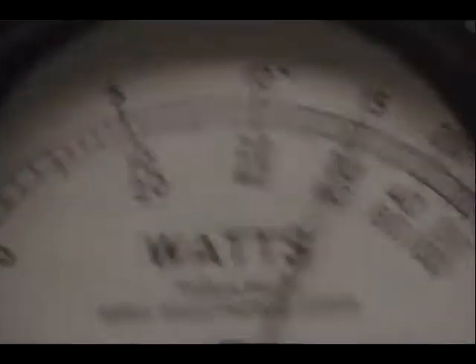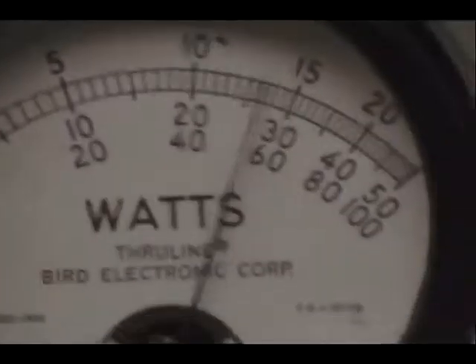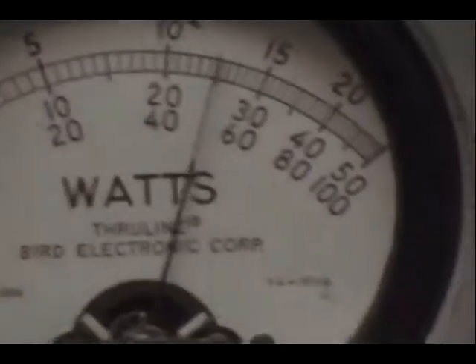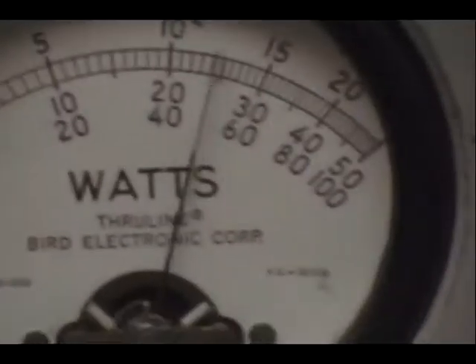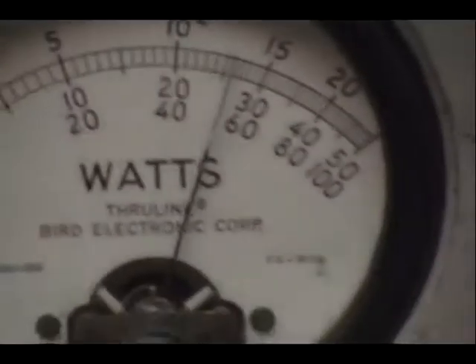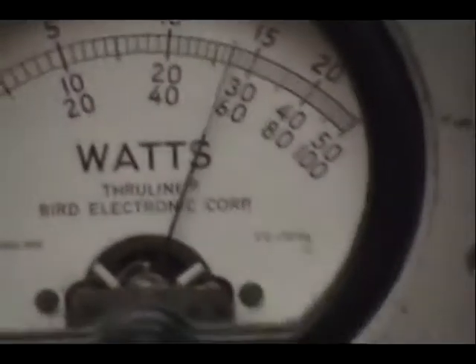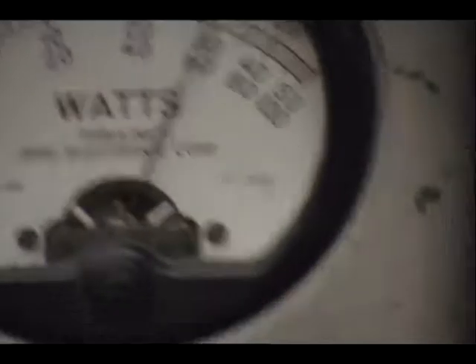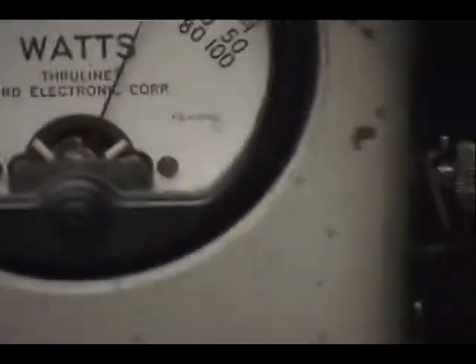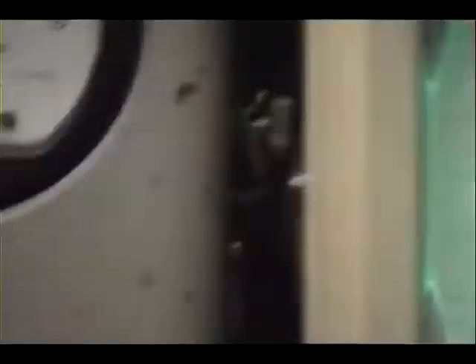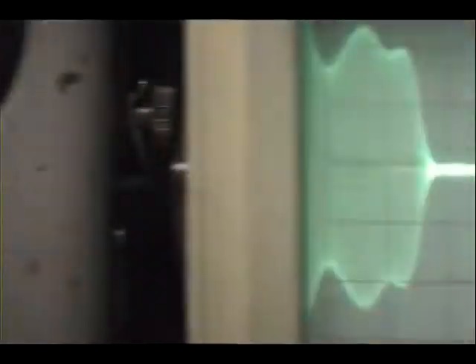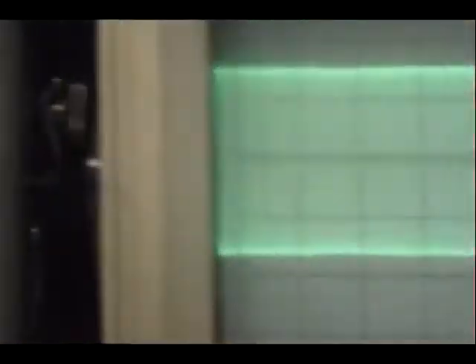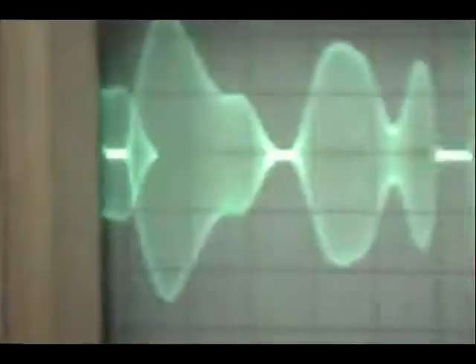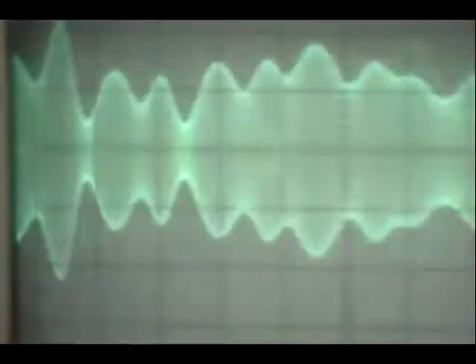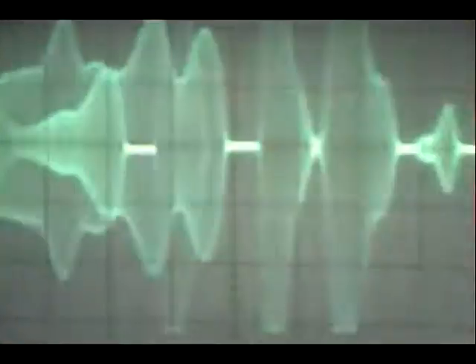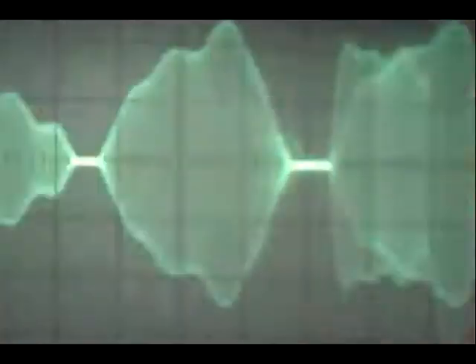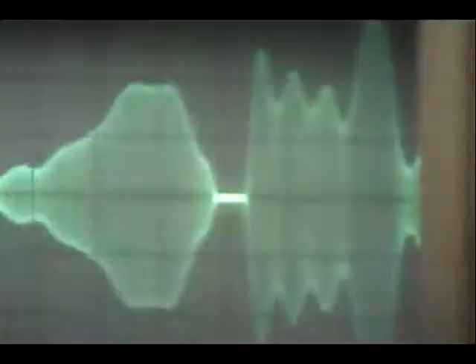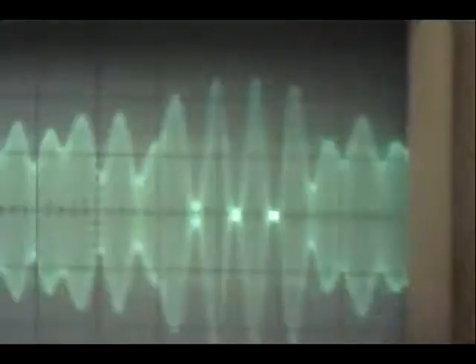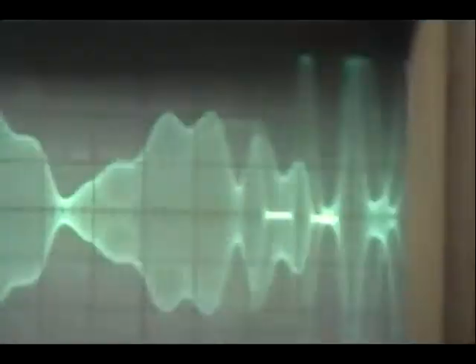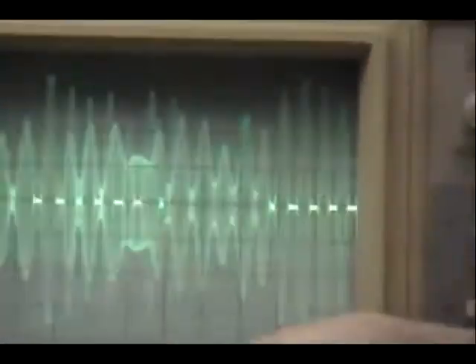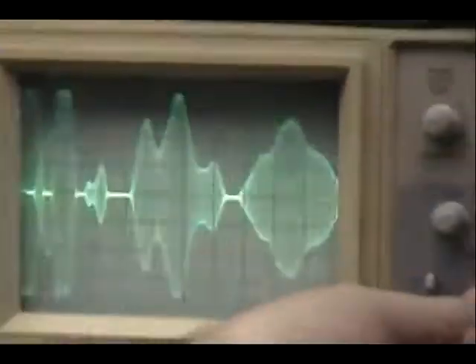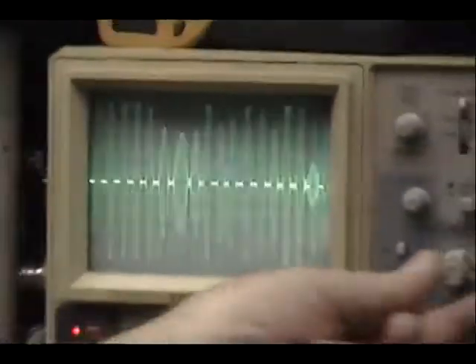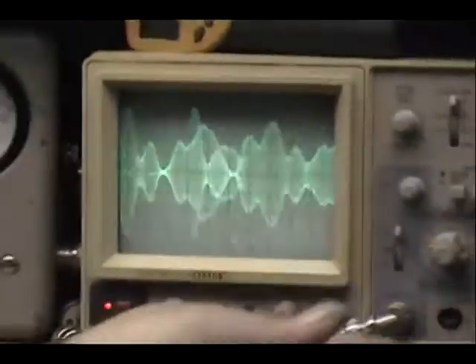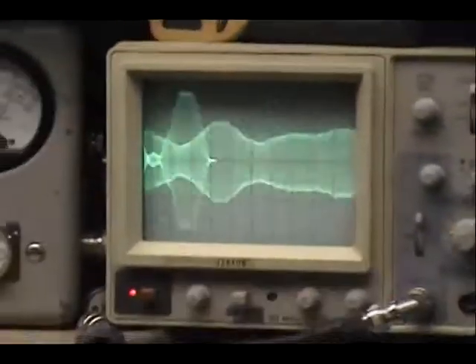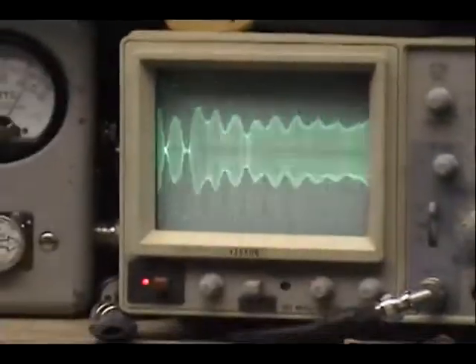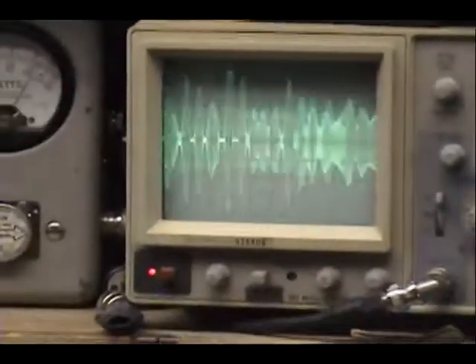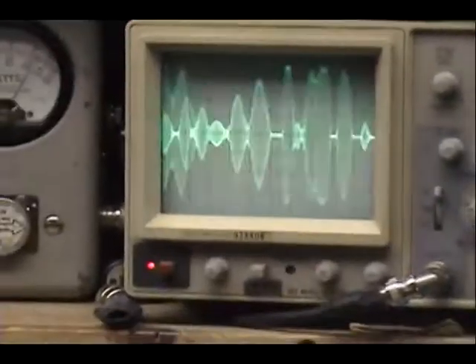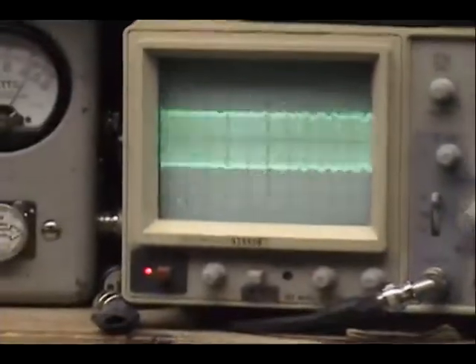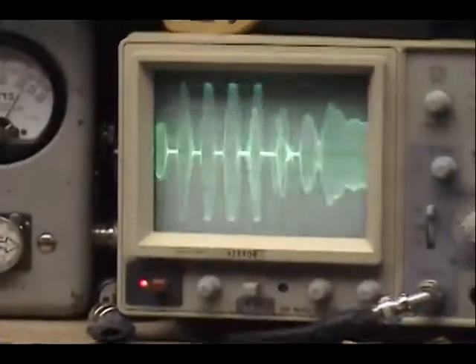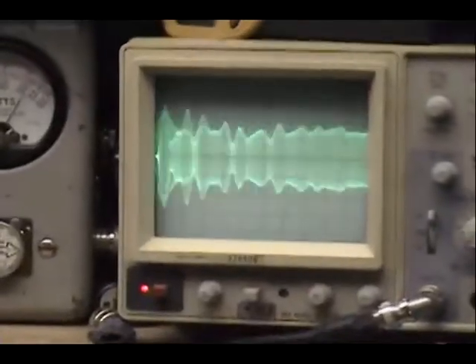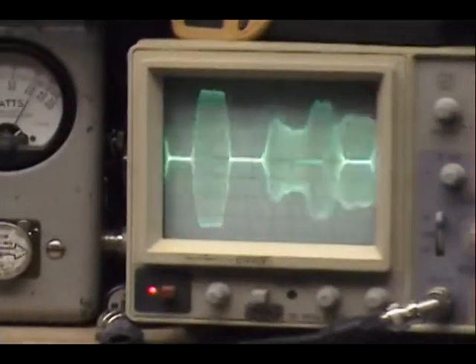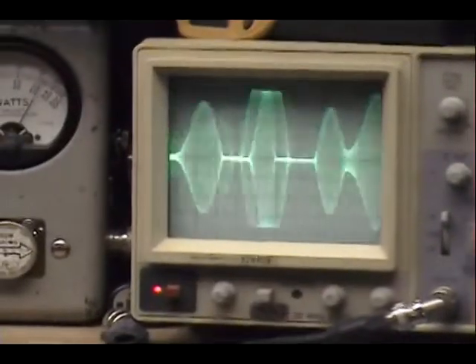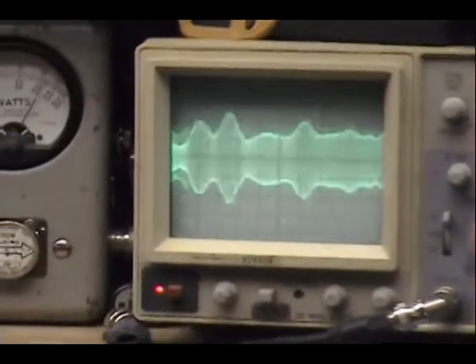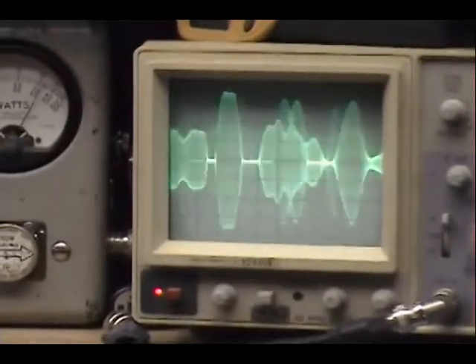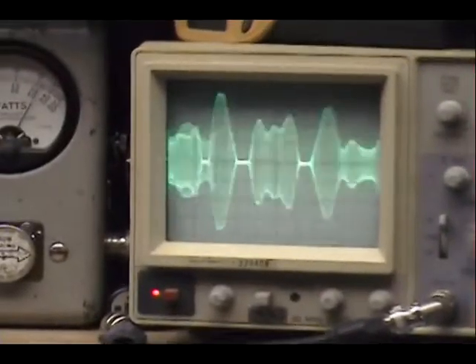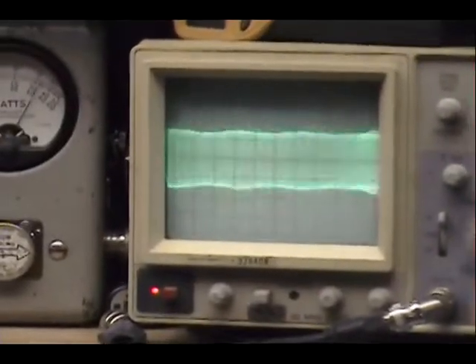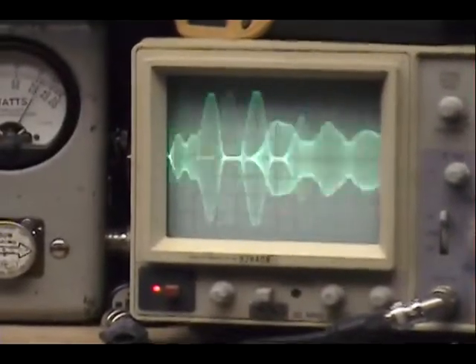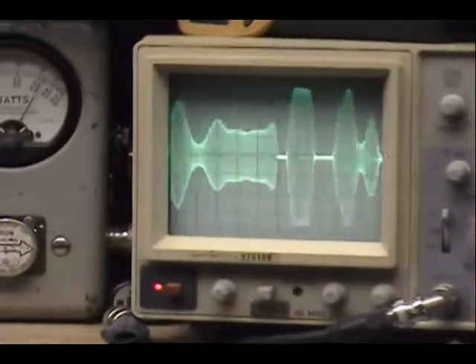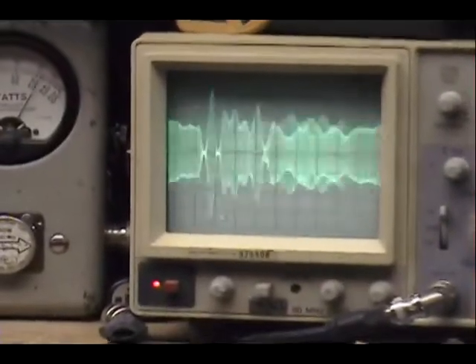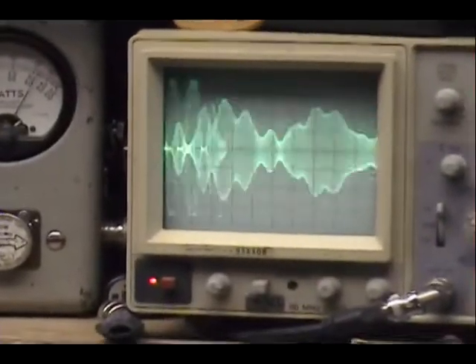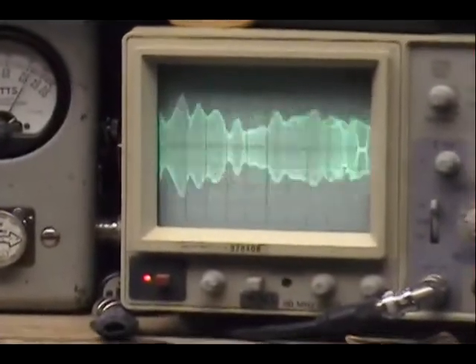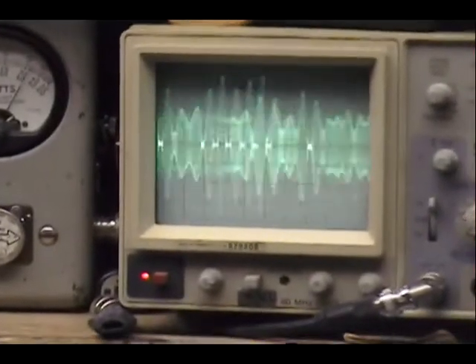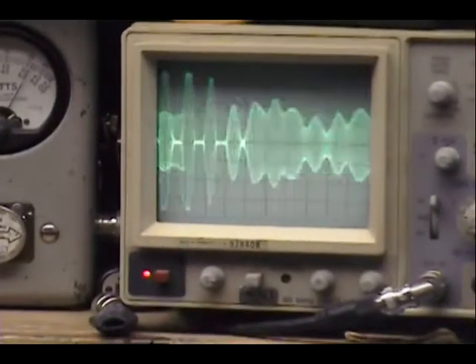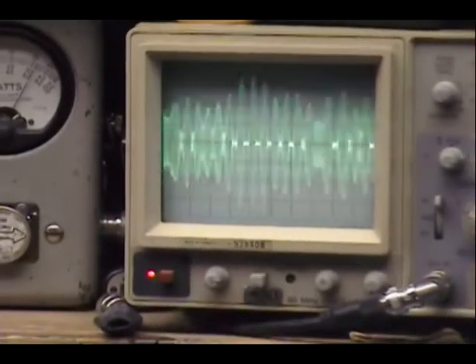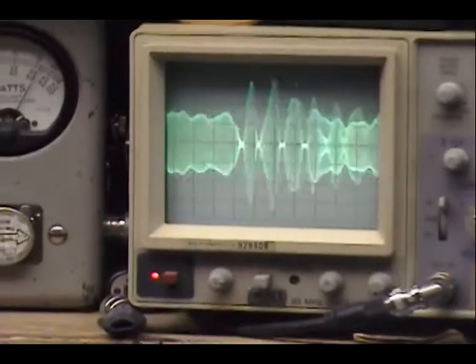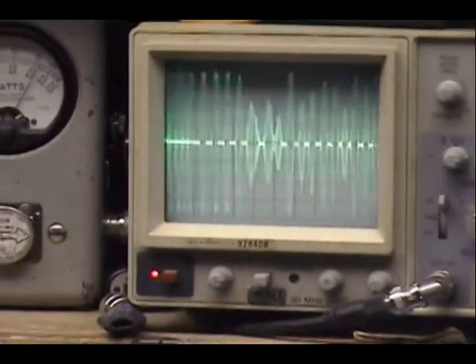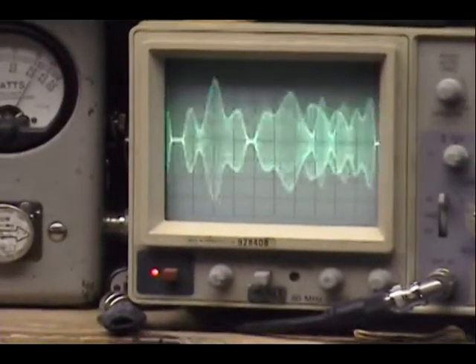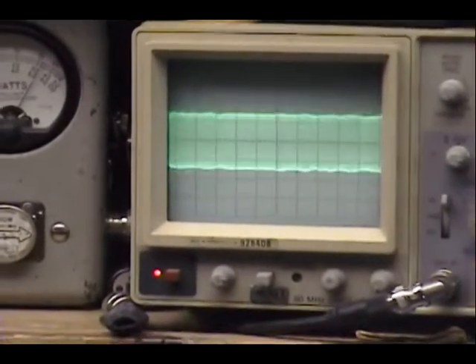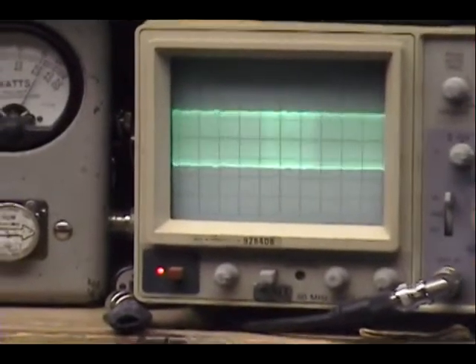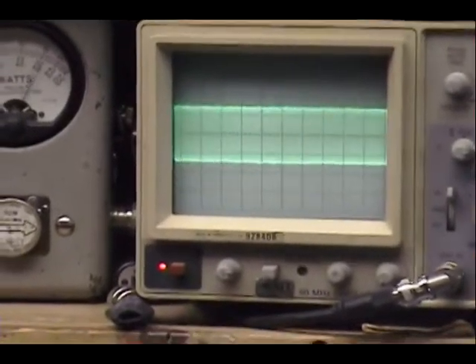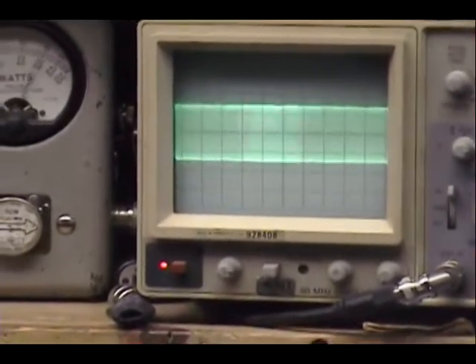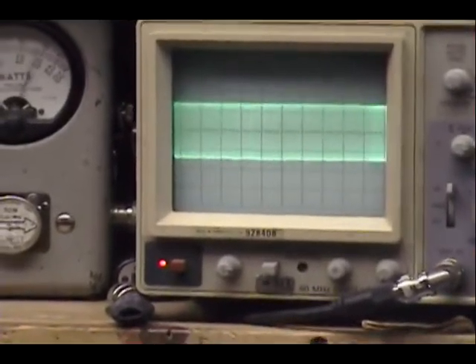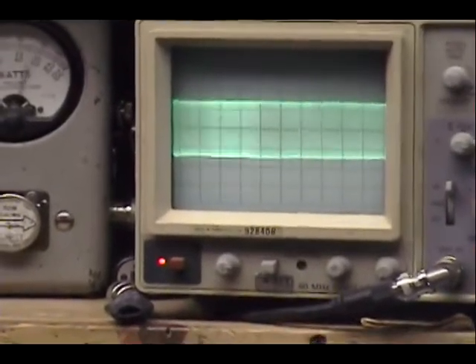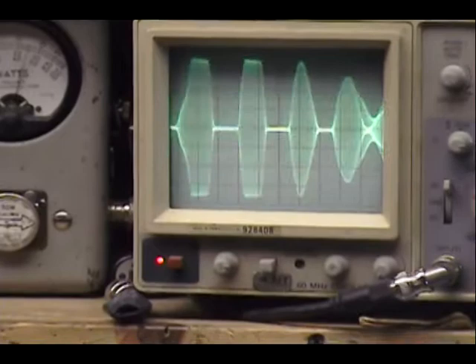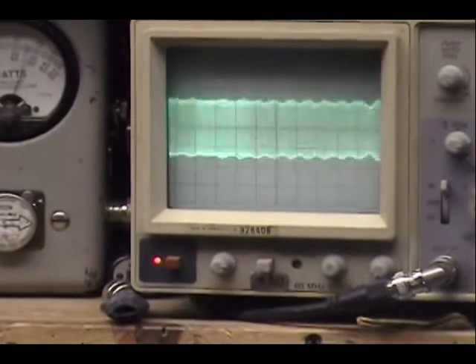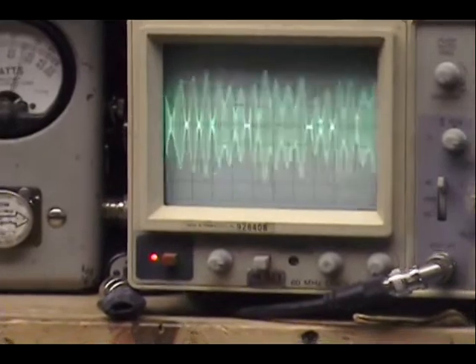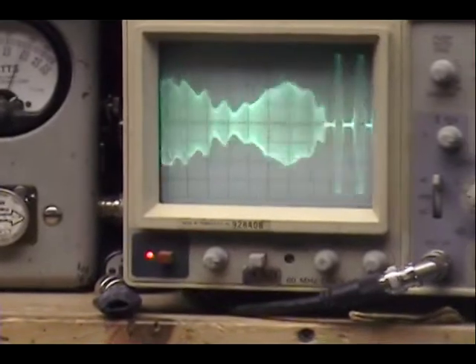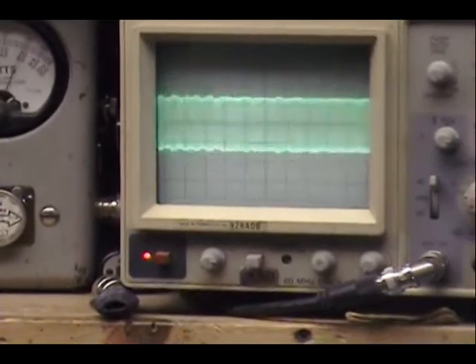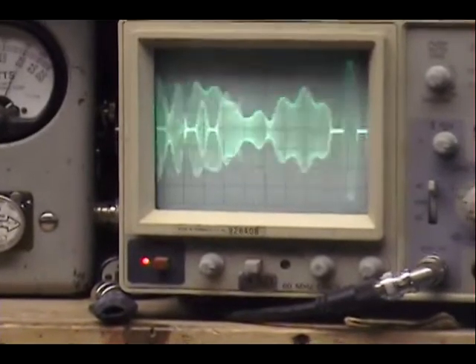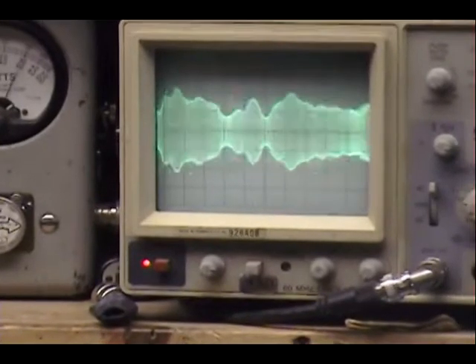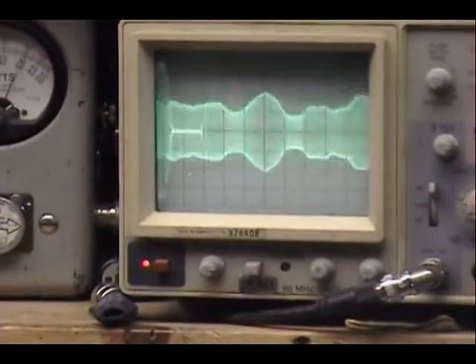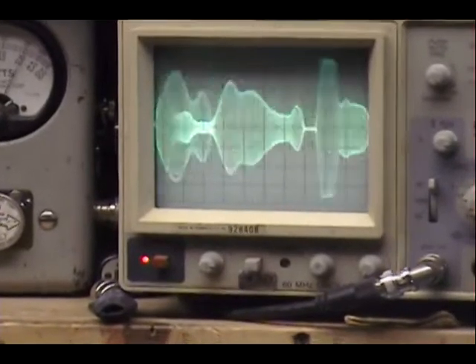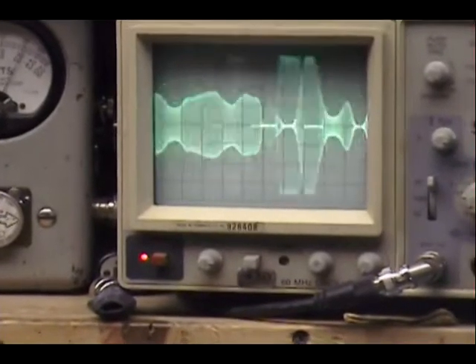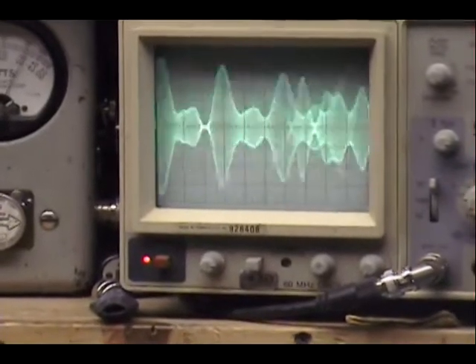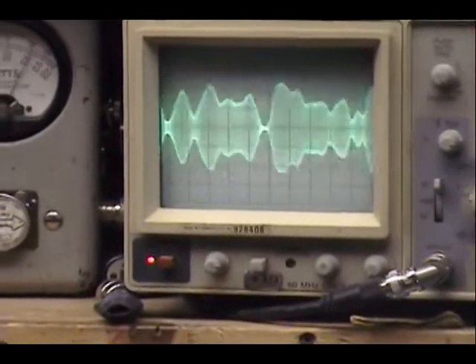And over here on the scope — audio check, 1, 2, 3, 4, 5. Audio check — 1, 2, 3, 4, 5.